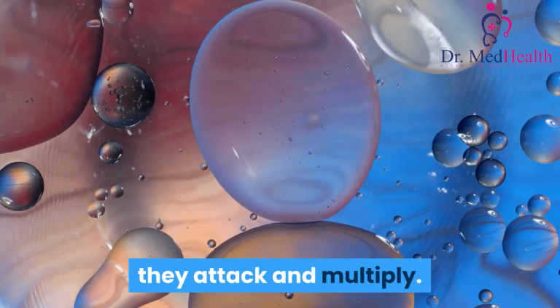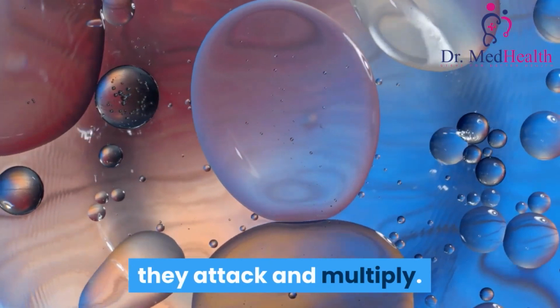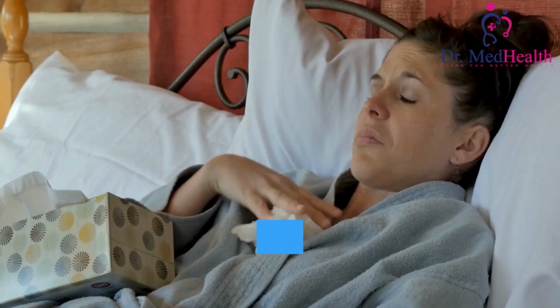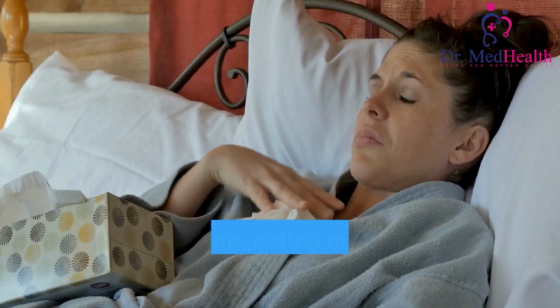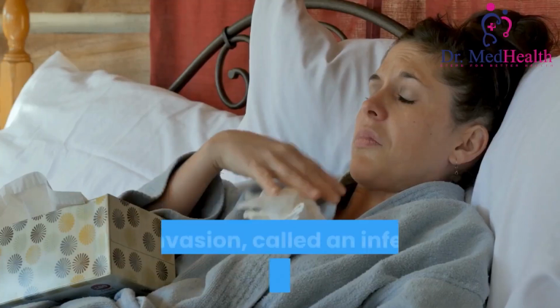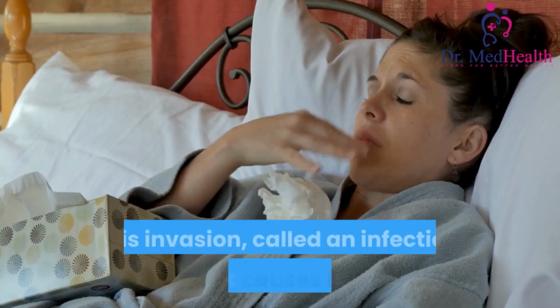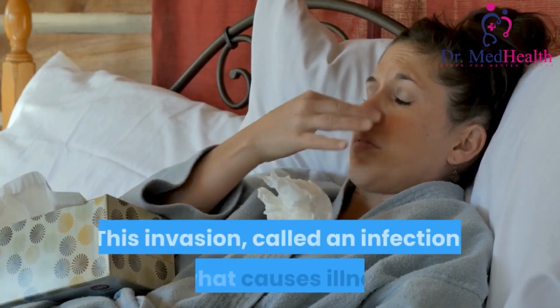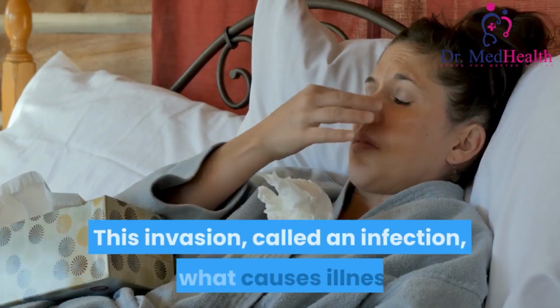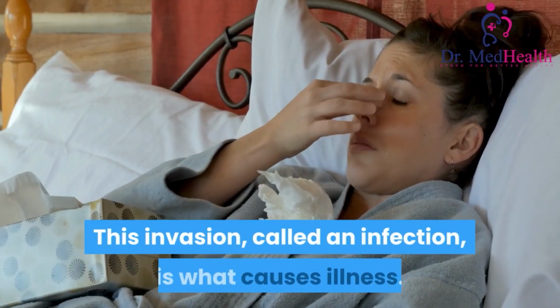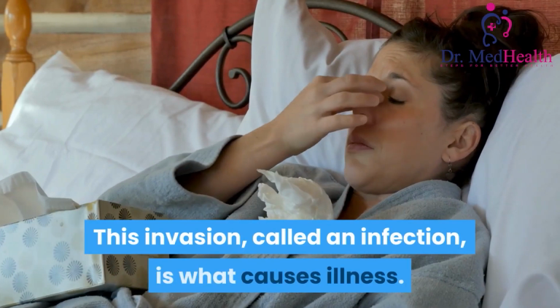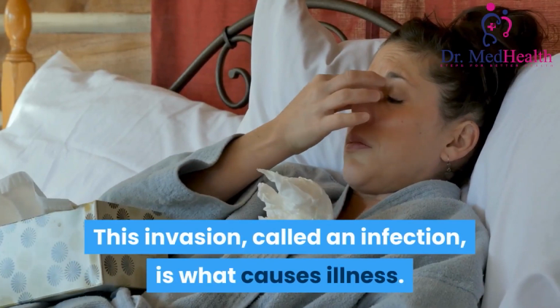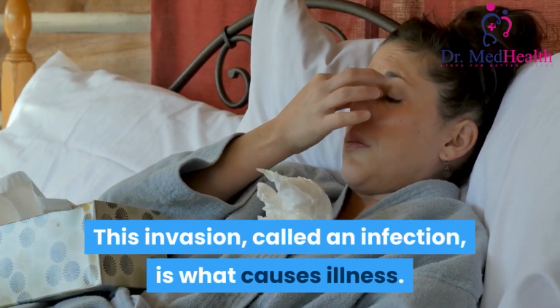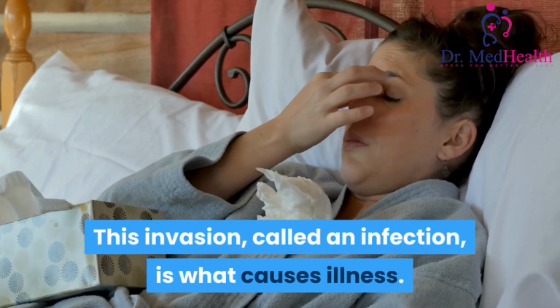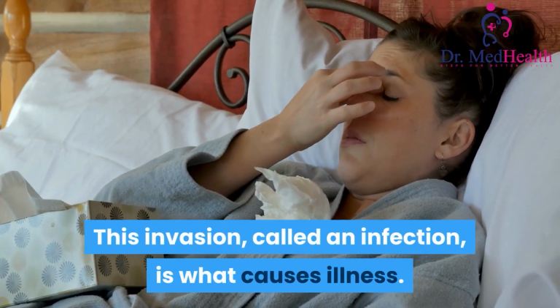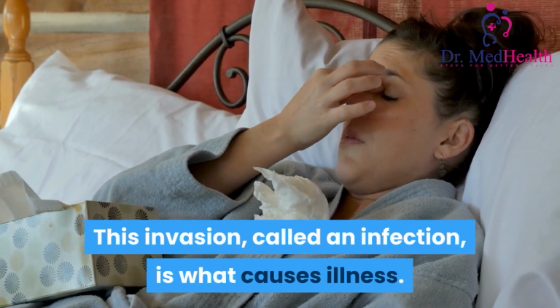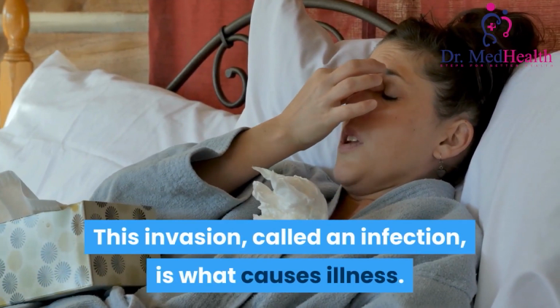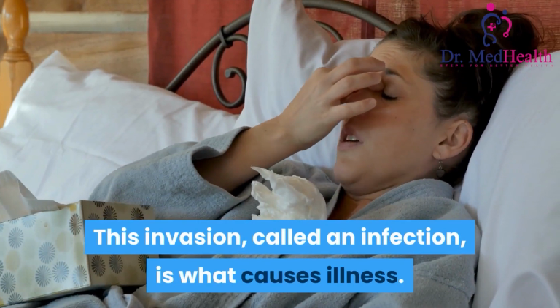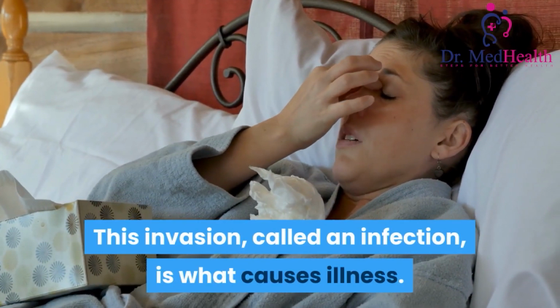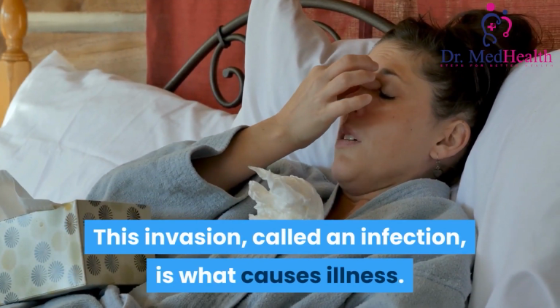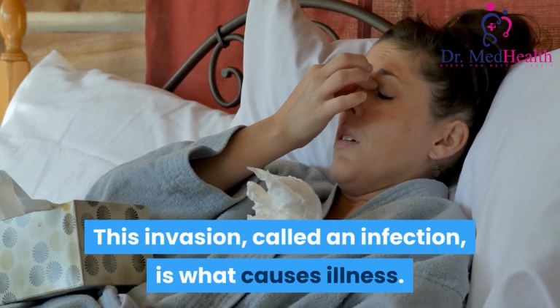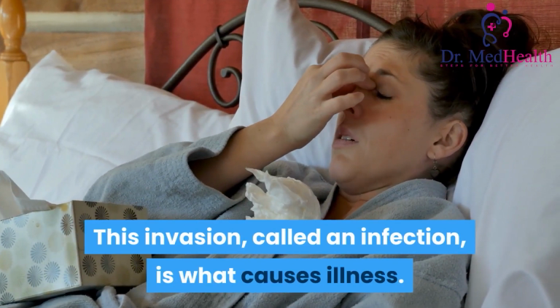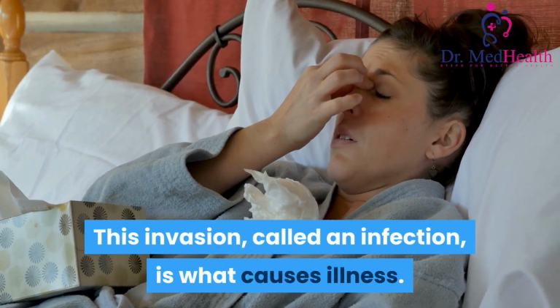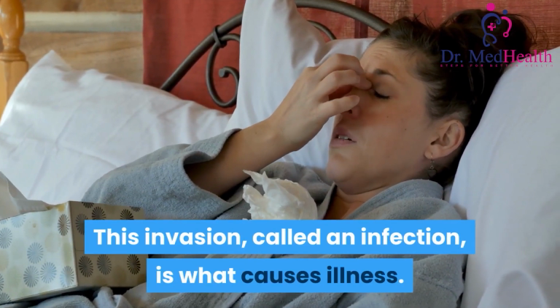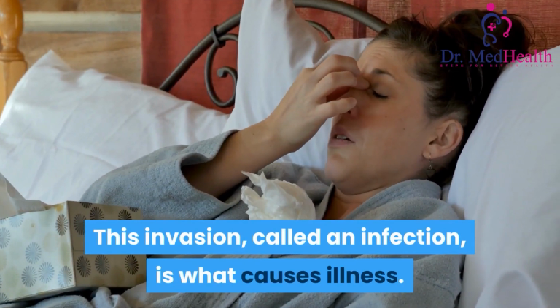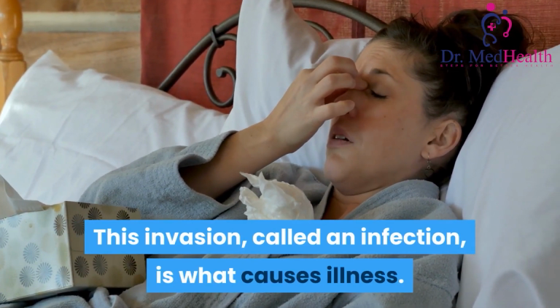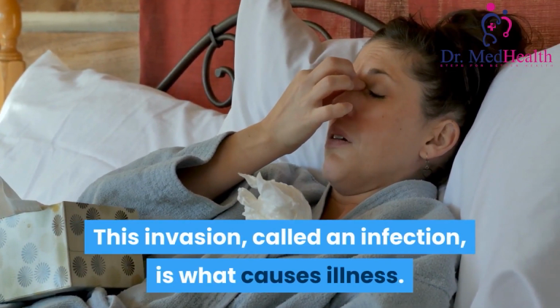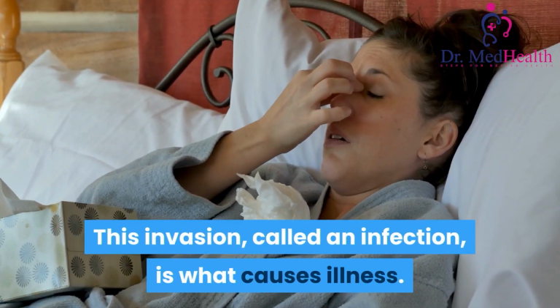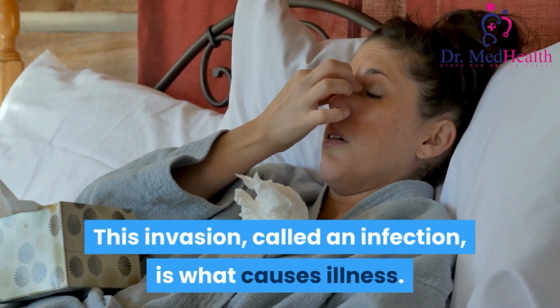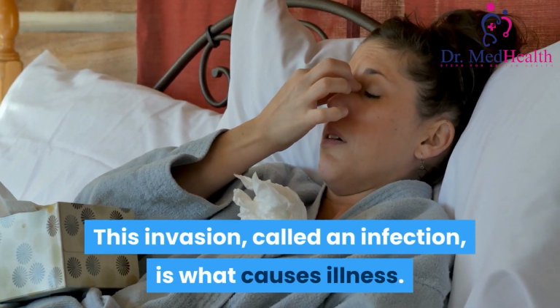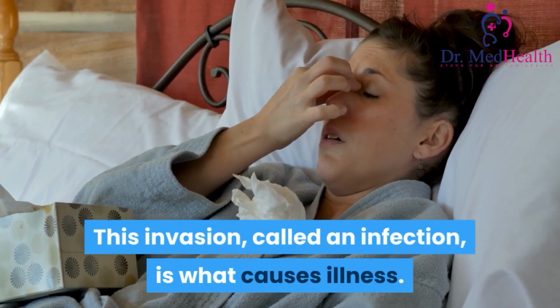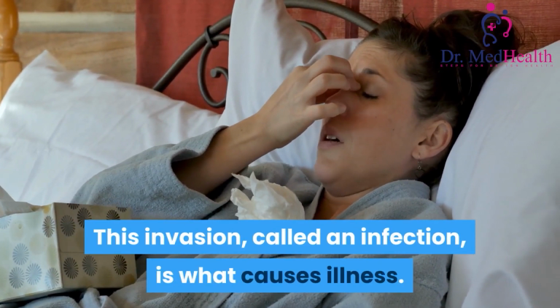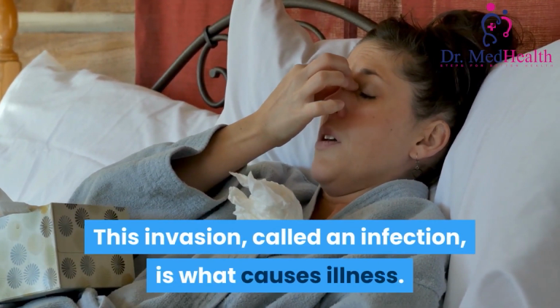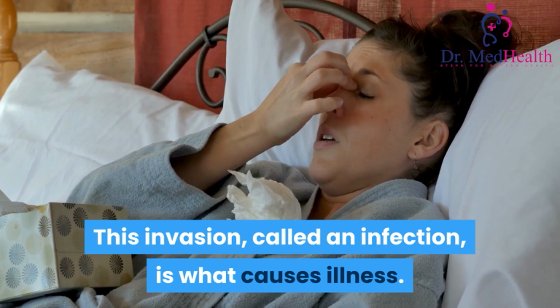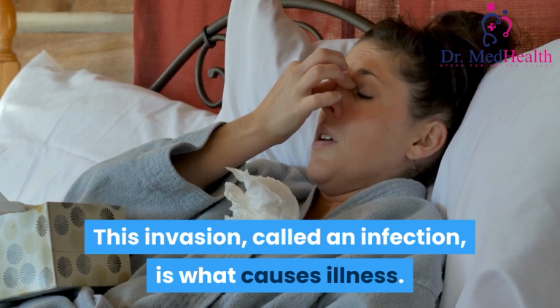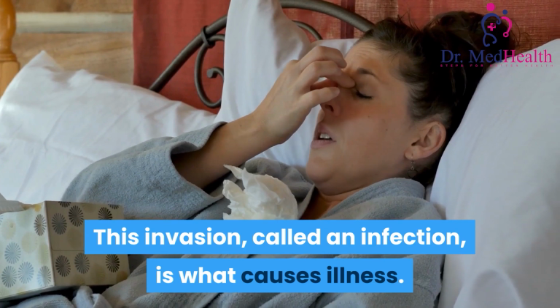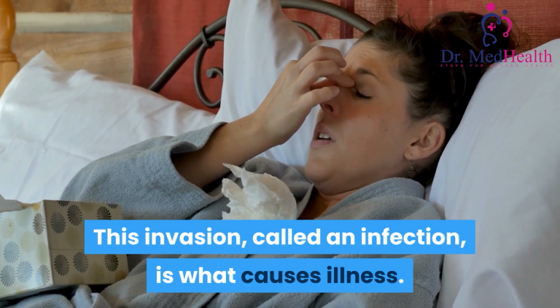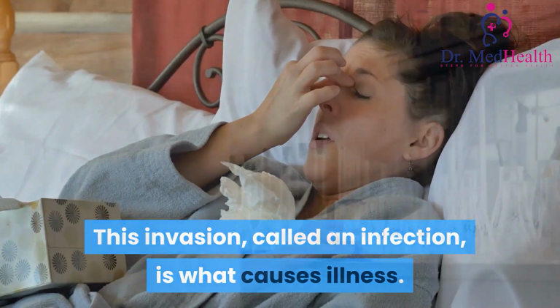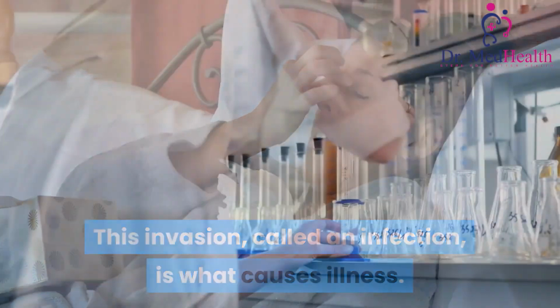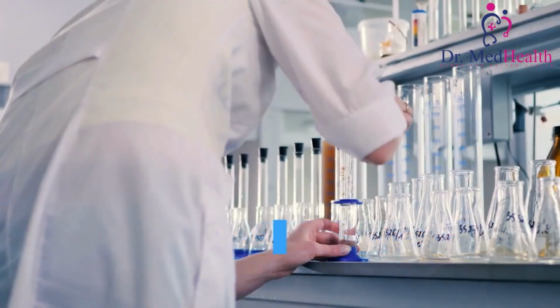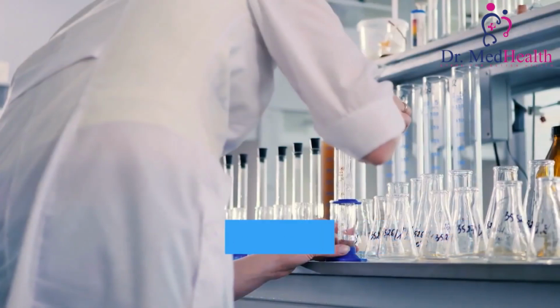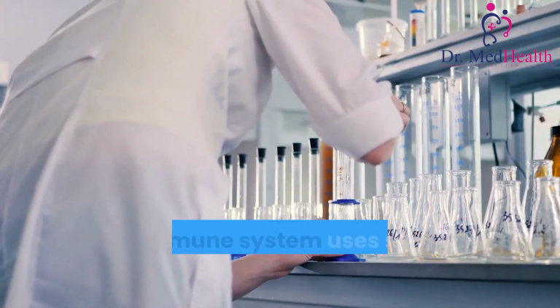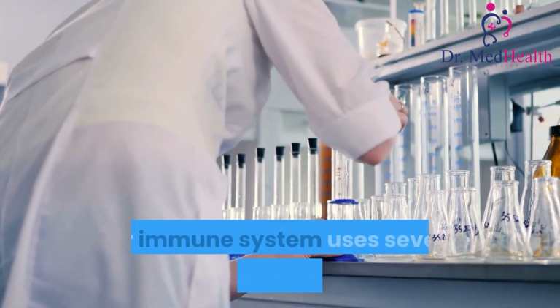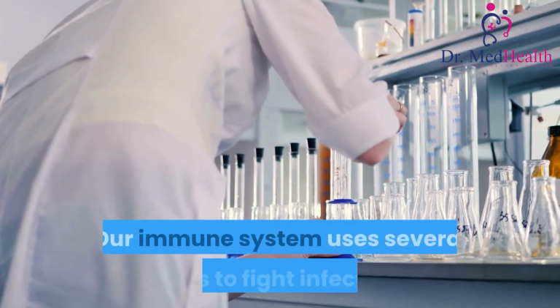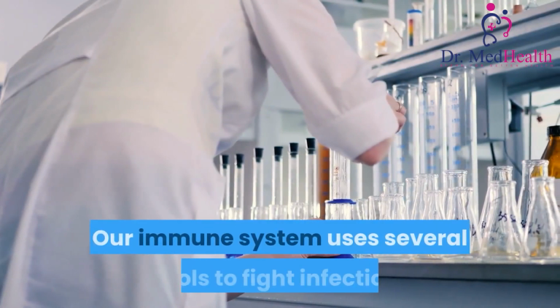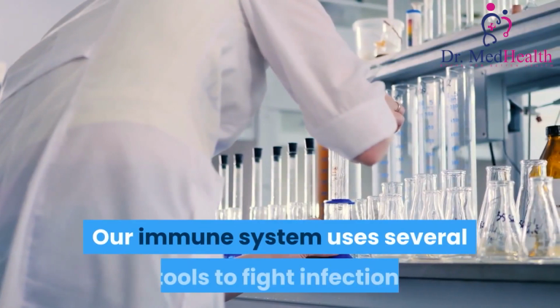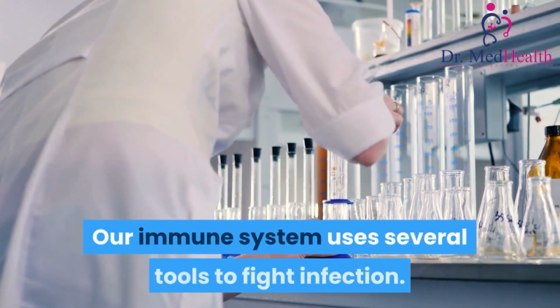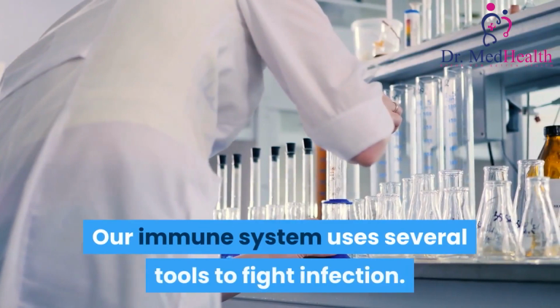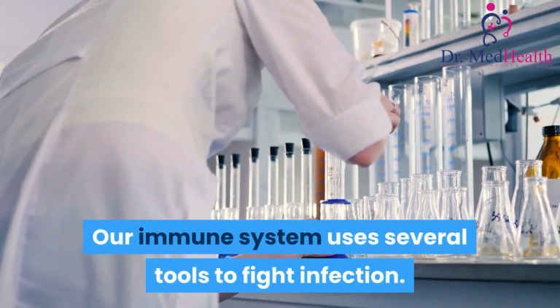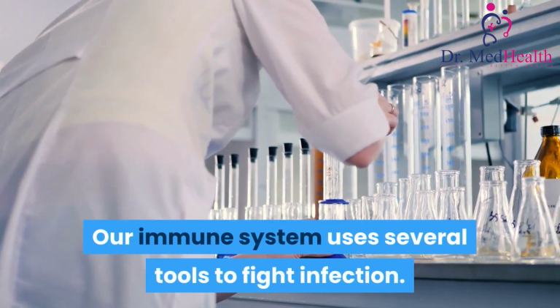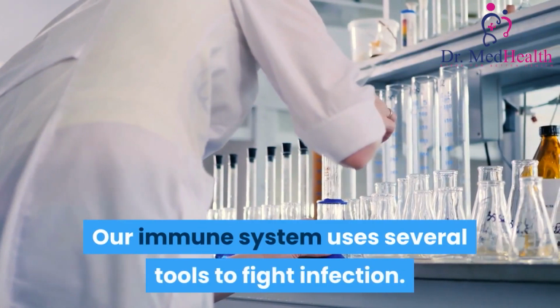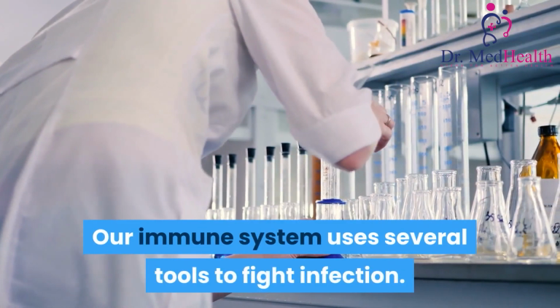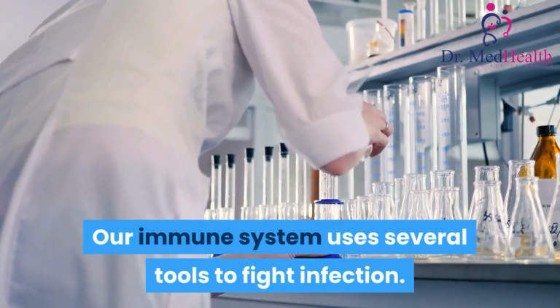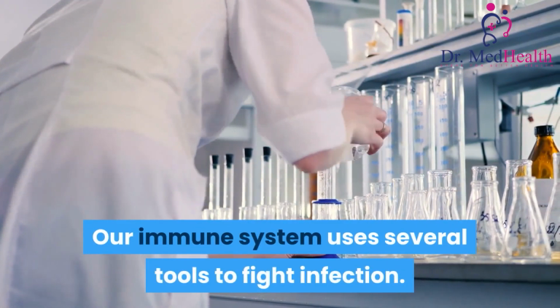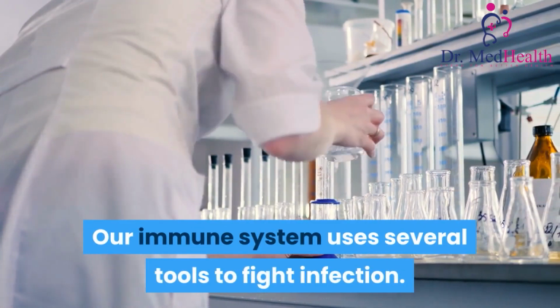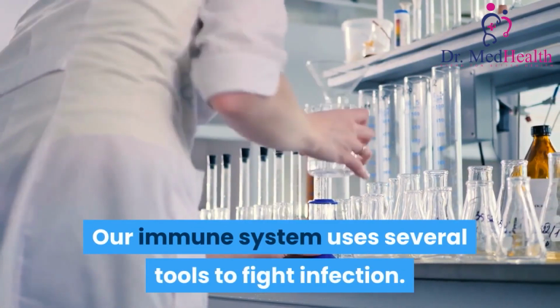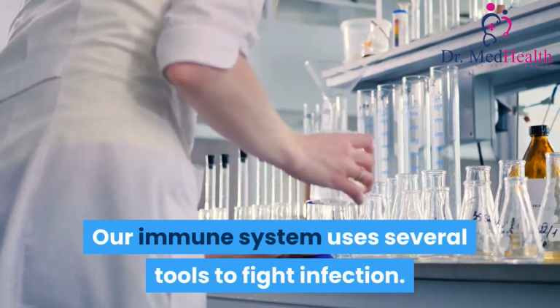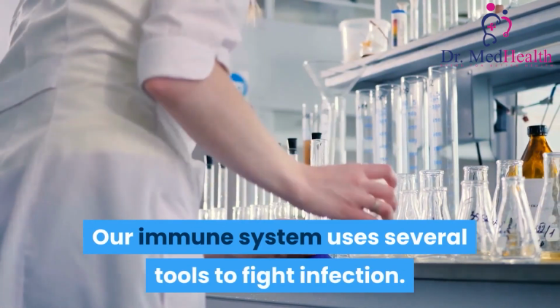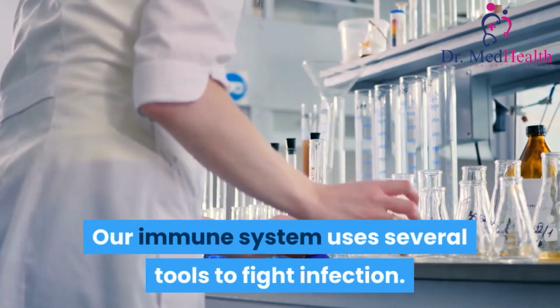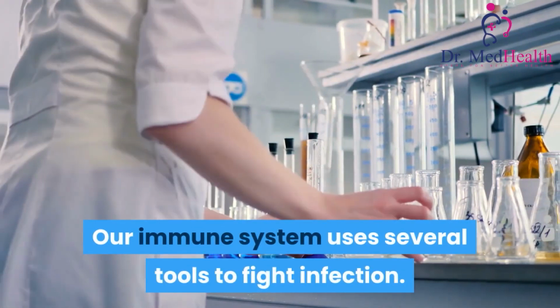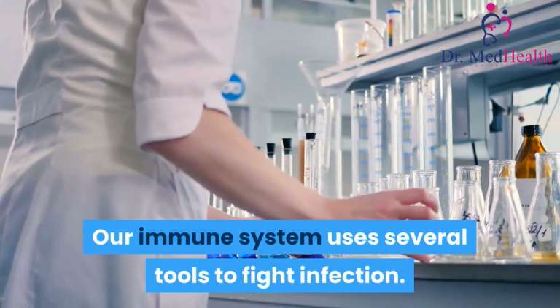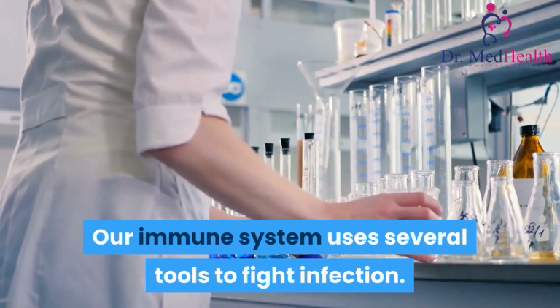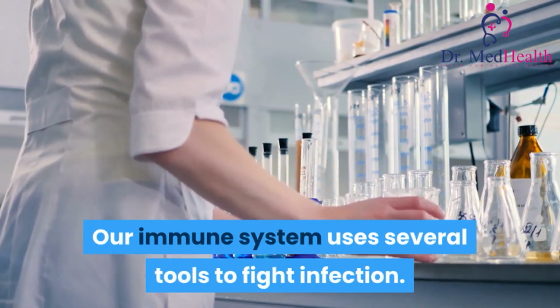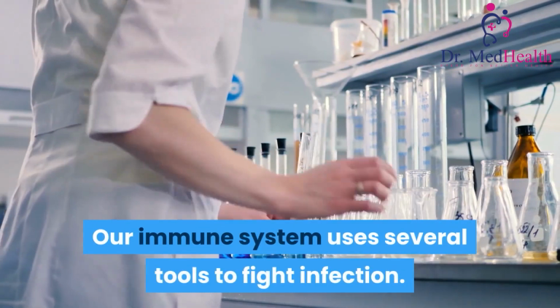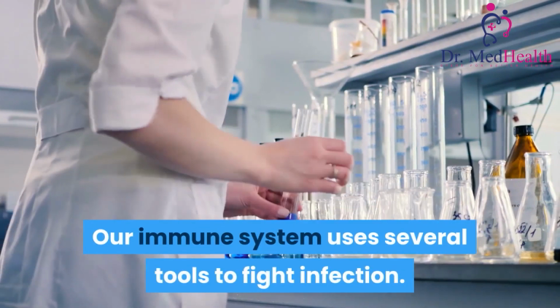This invasion, called an infection, is what causes illness. Our immune system uses several tools to fight infection.